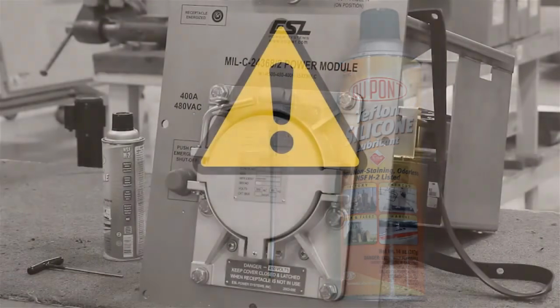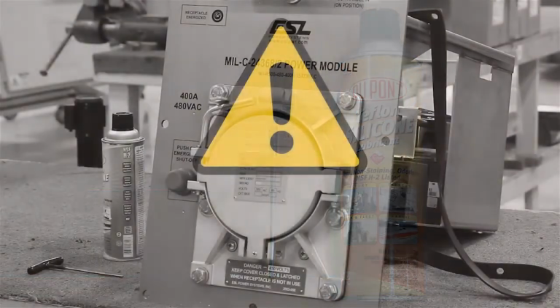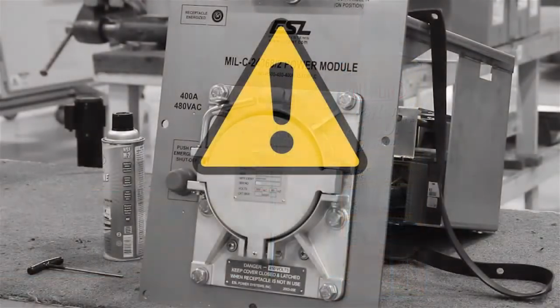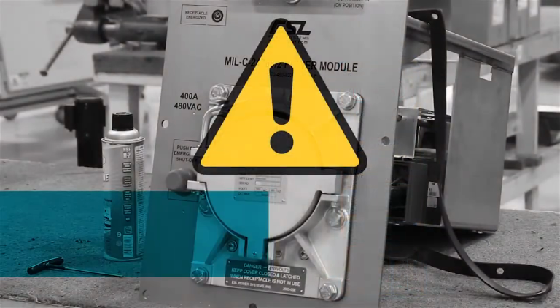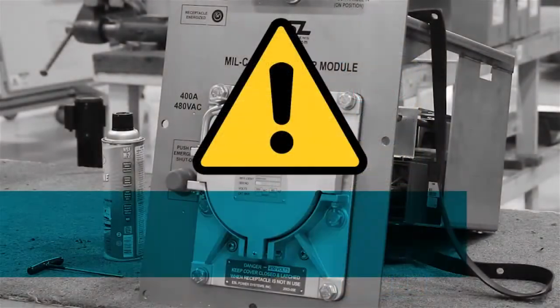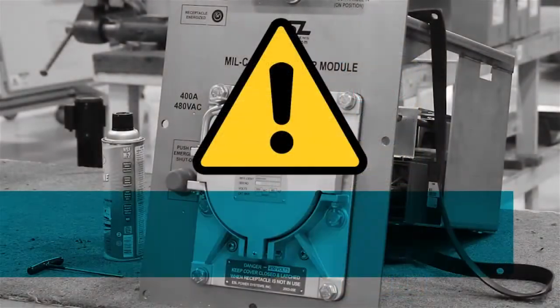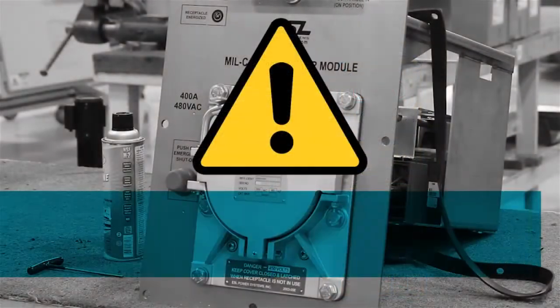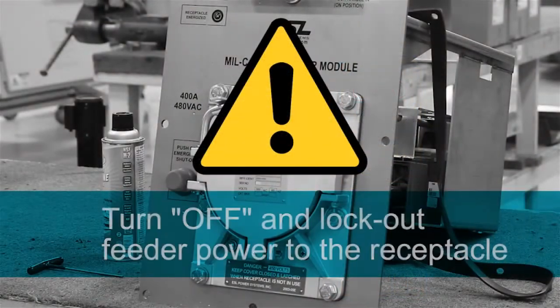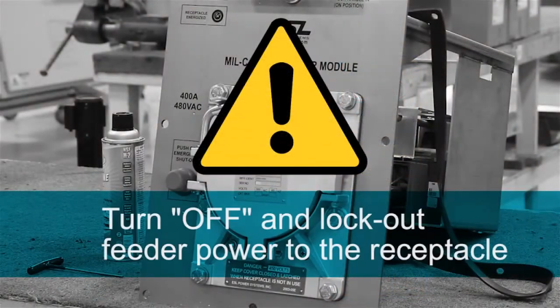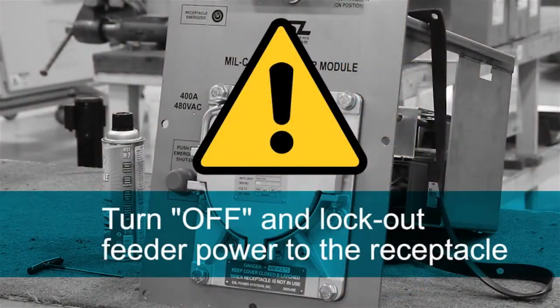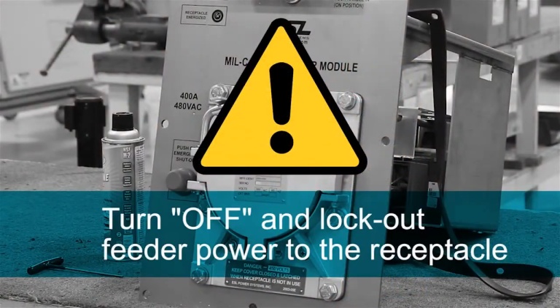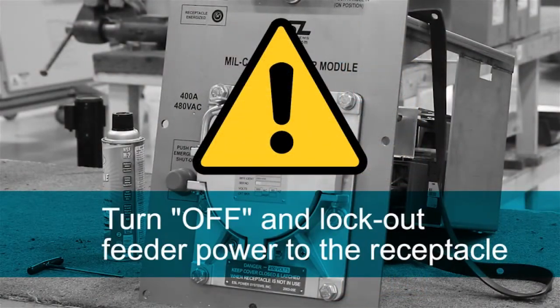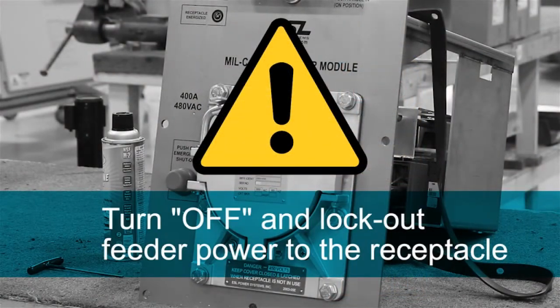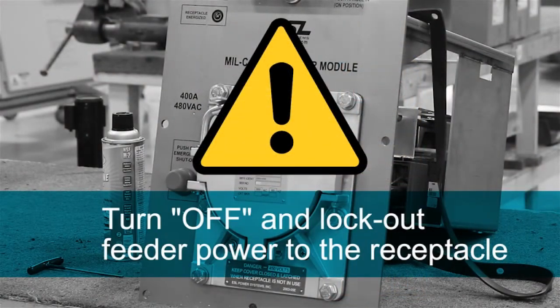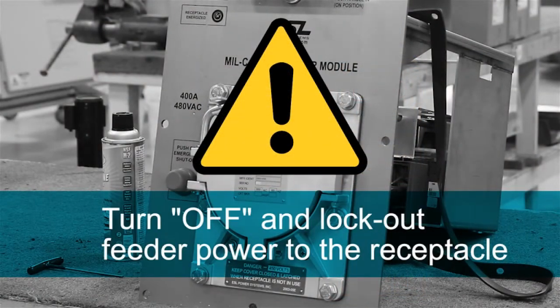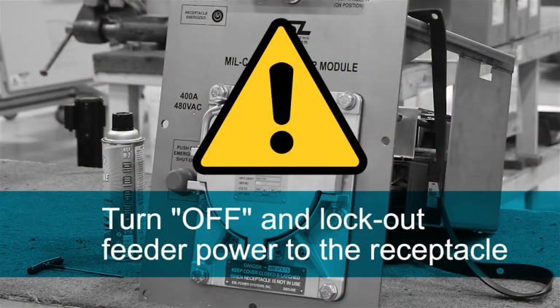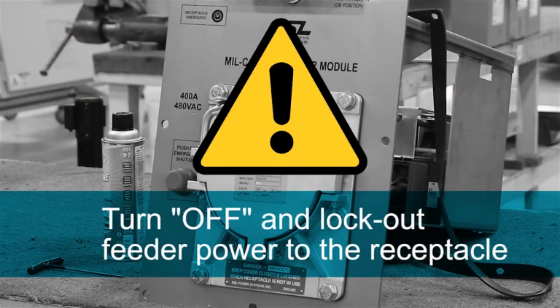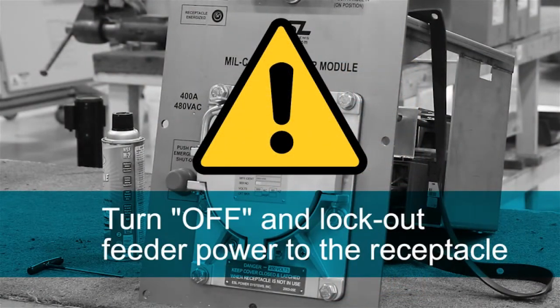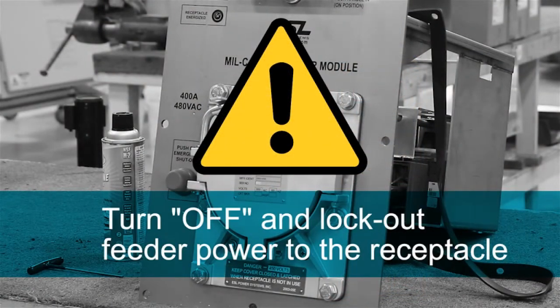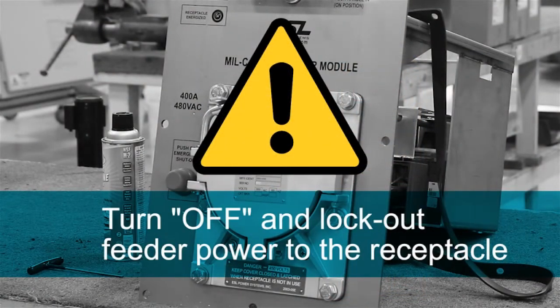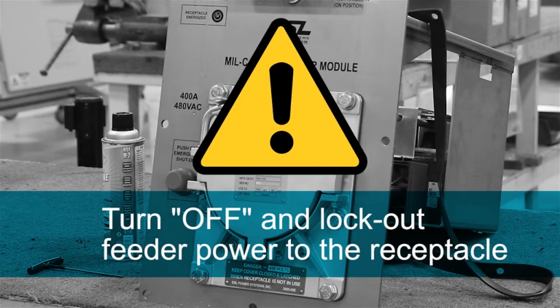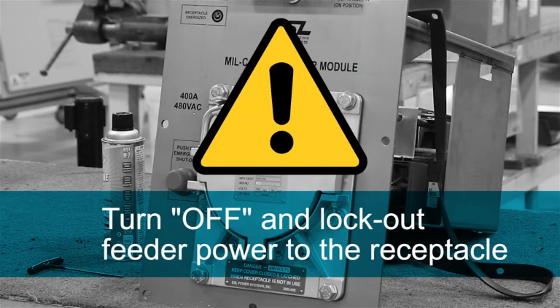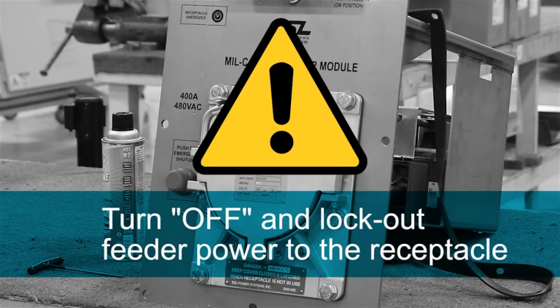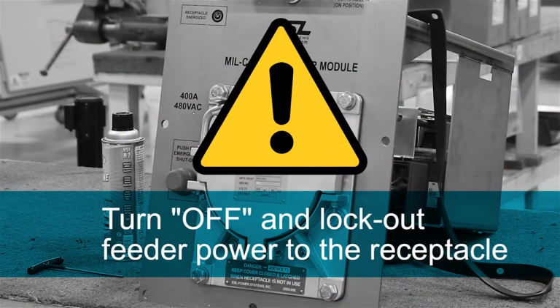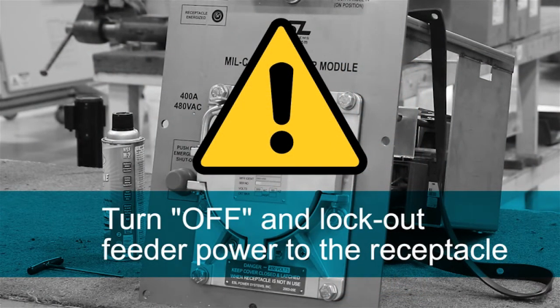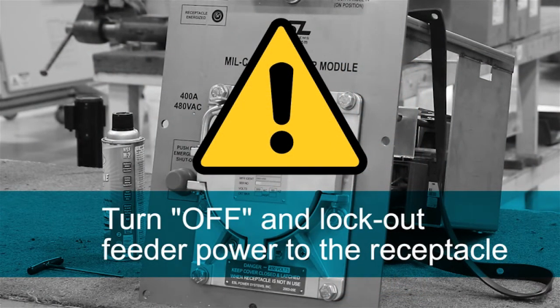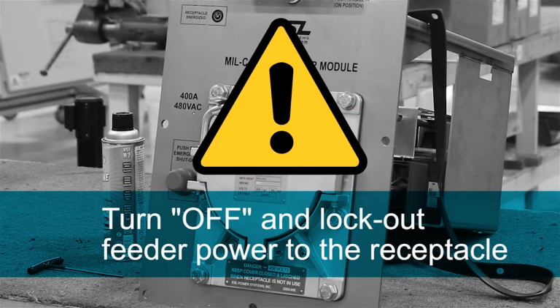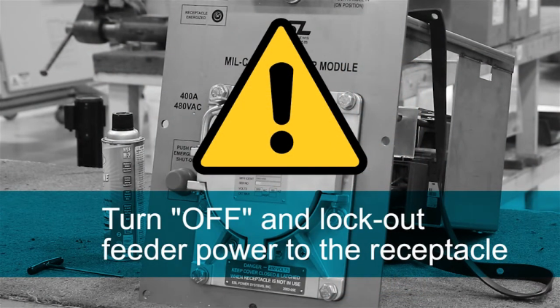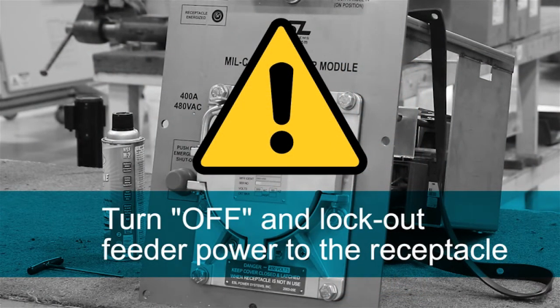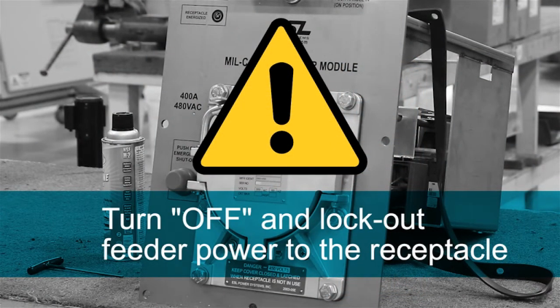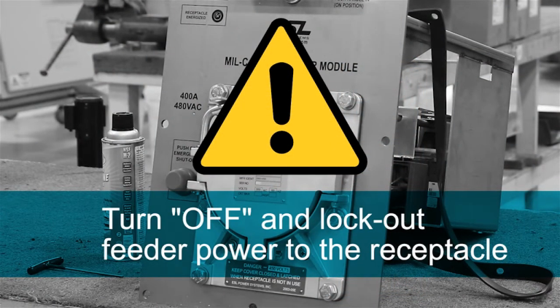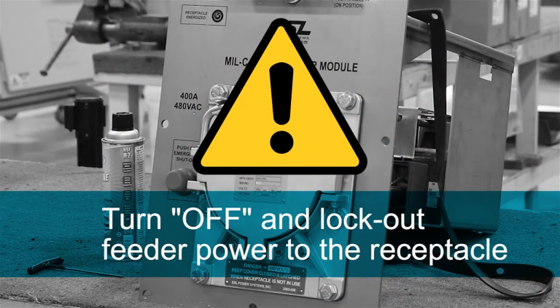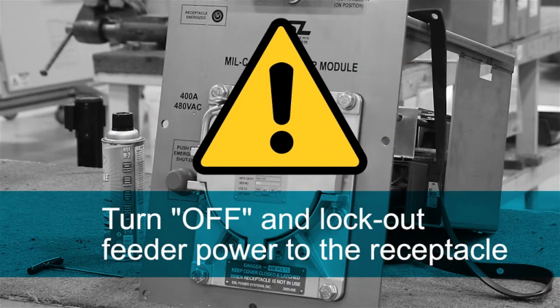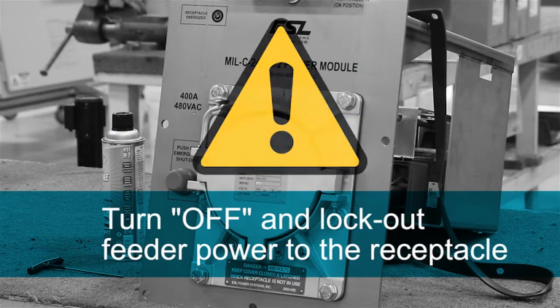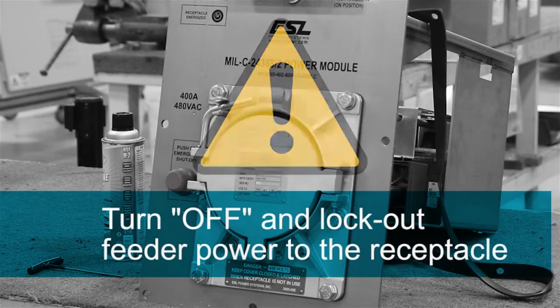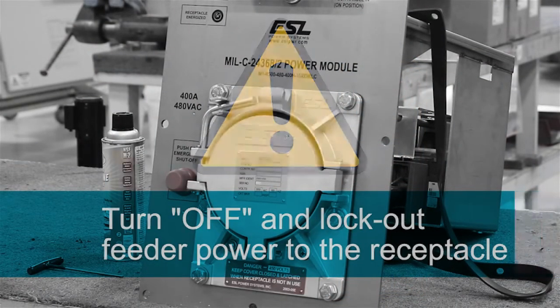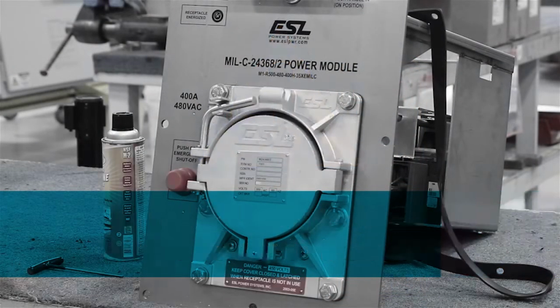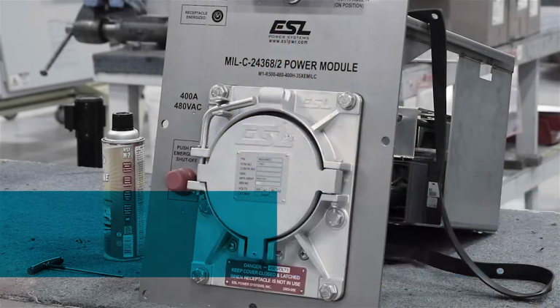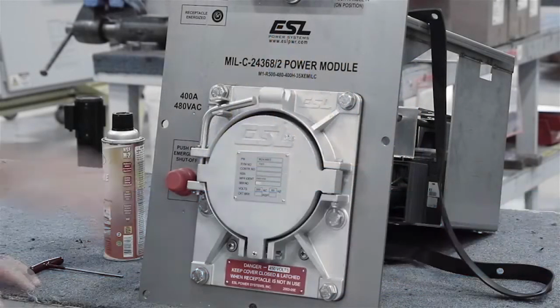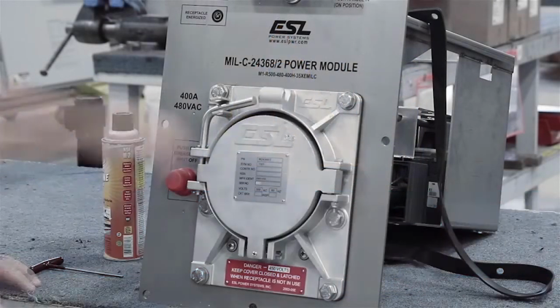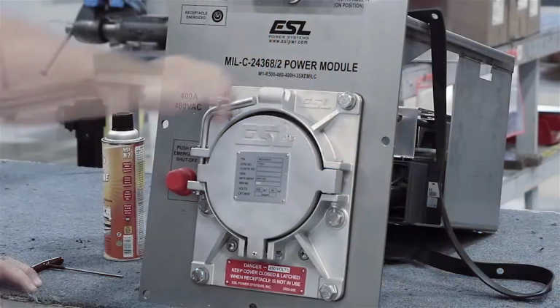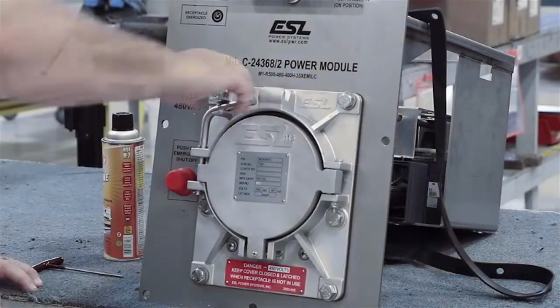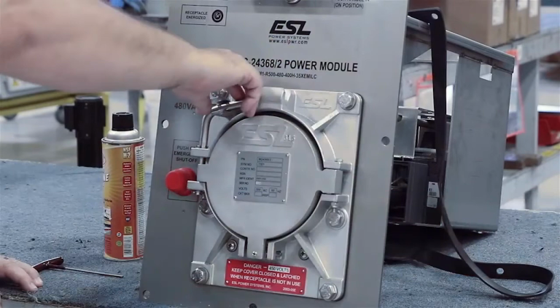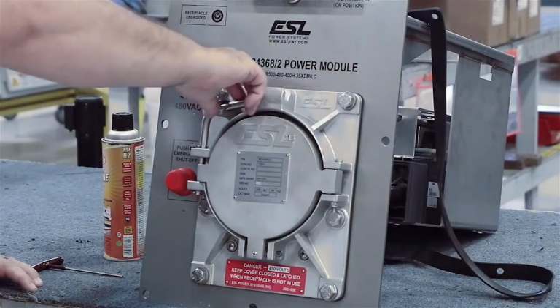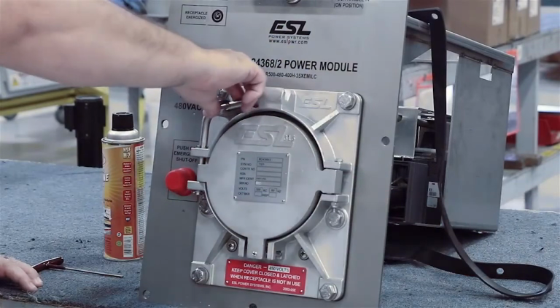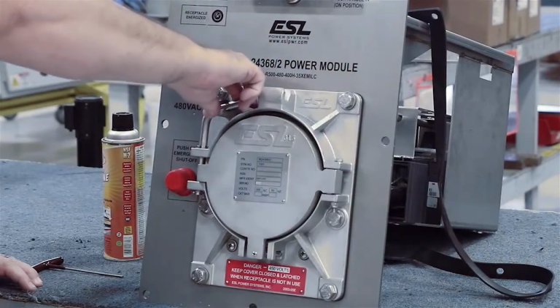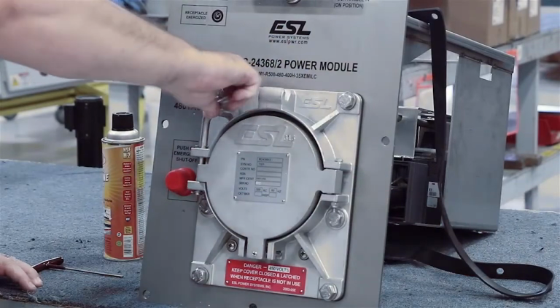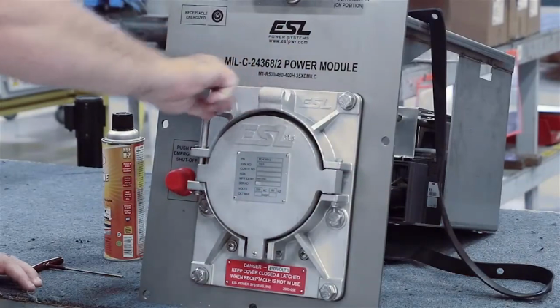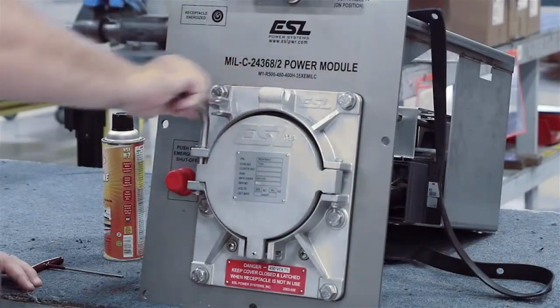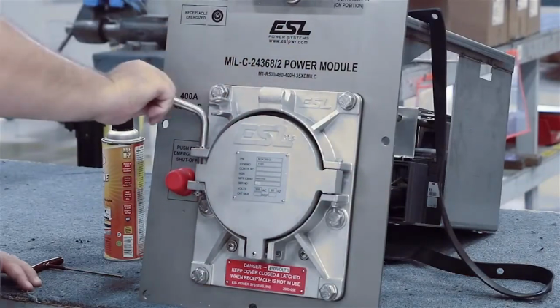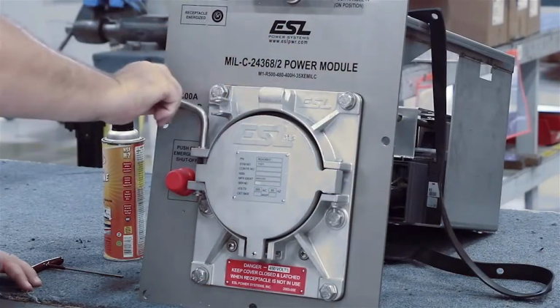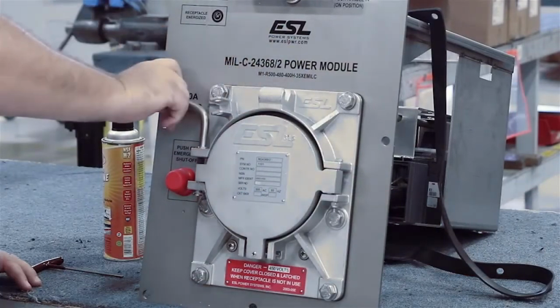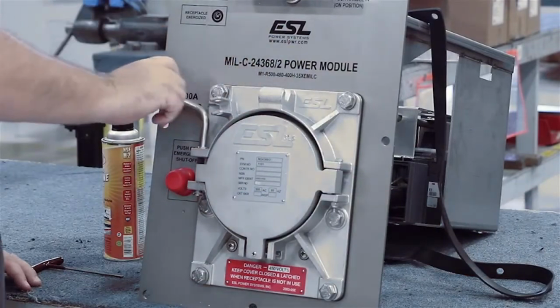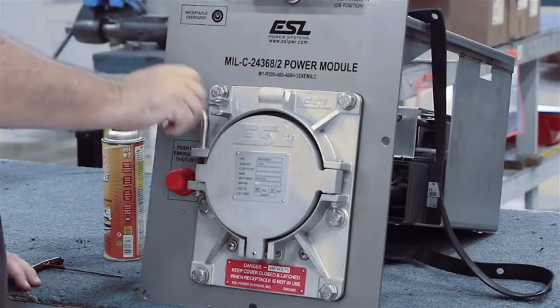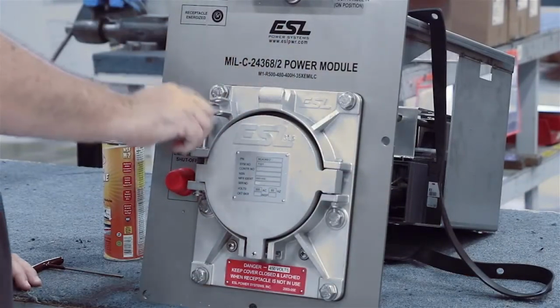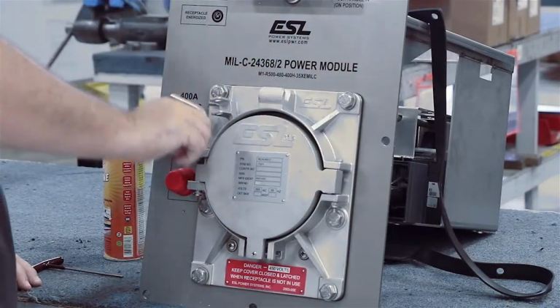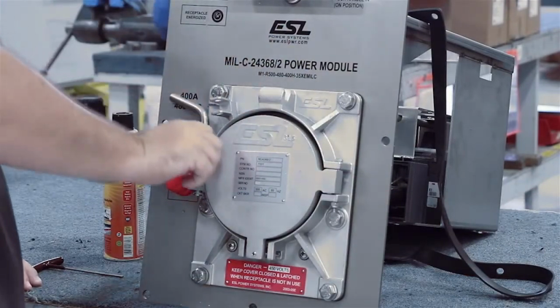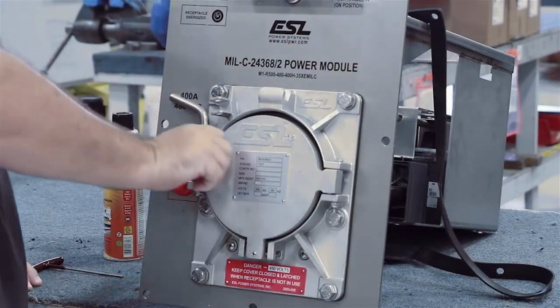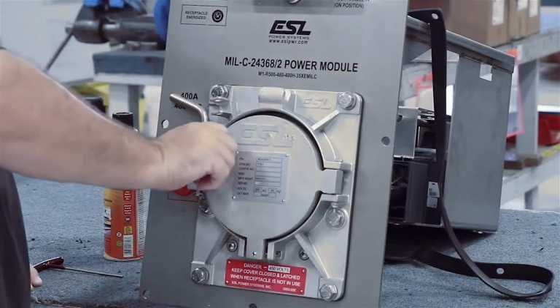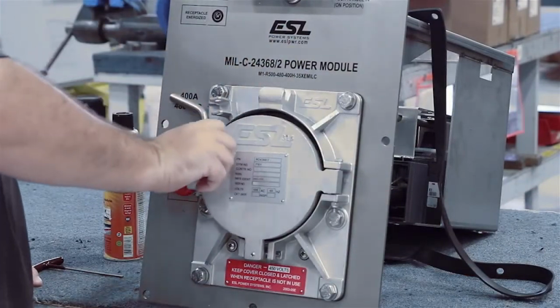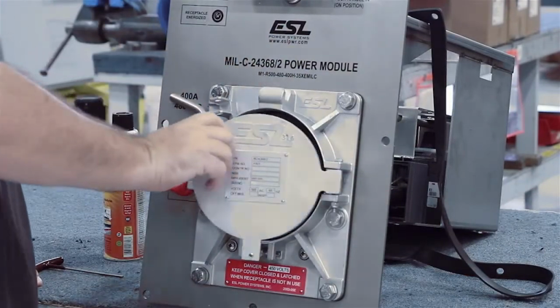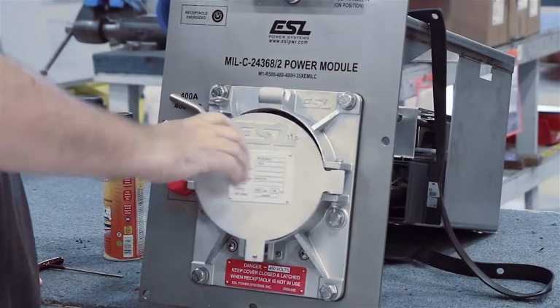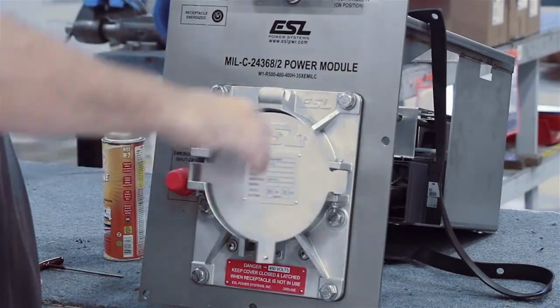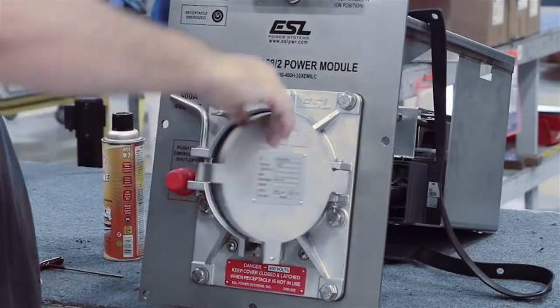Turn off and lock out feeder power to the receptacle. Open the MIL-C receptacle lid.